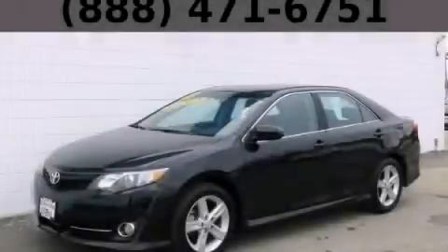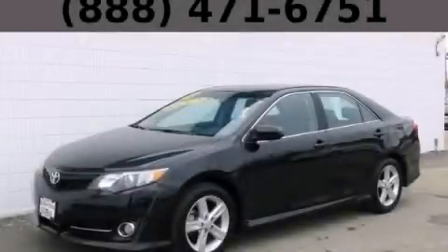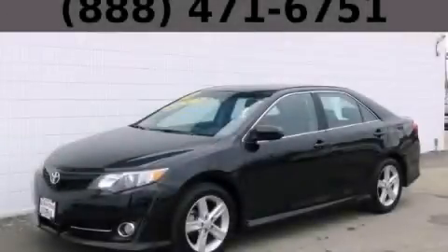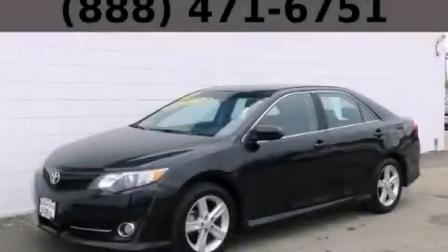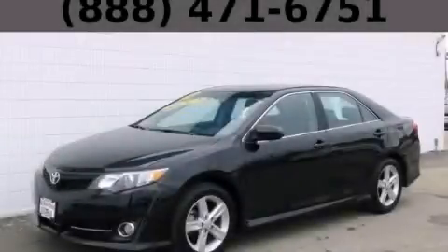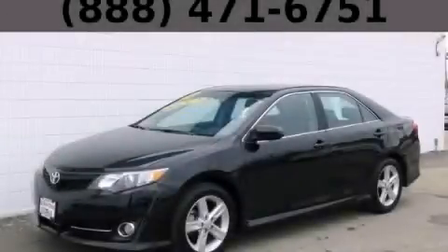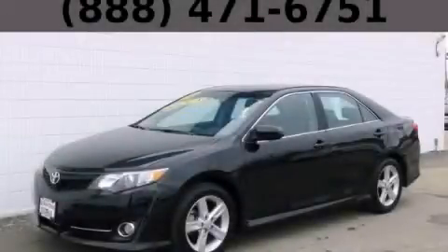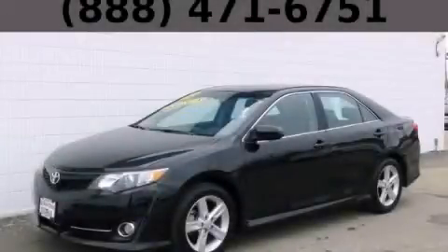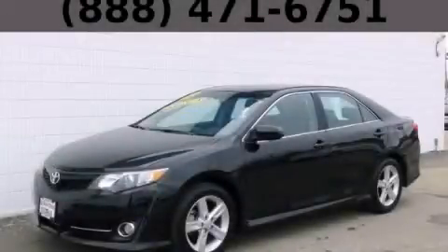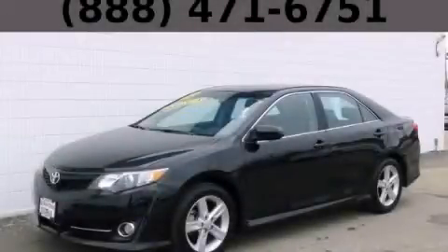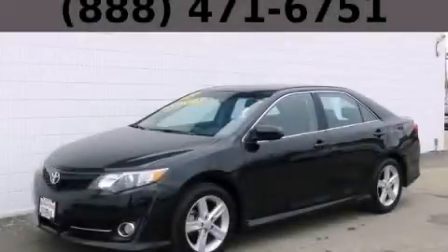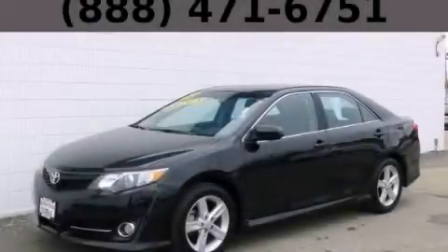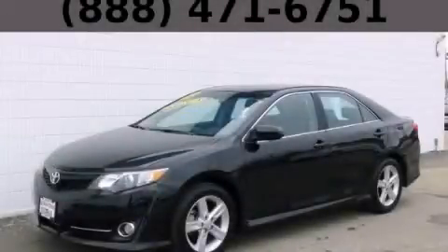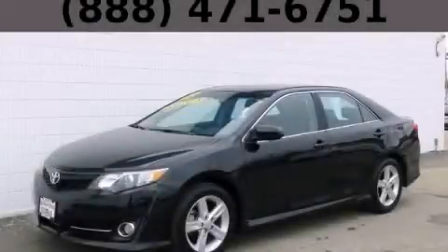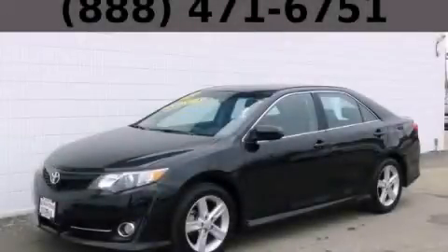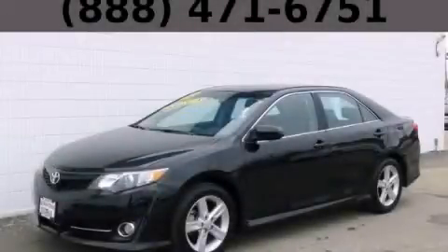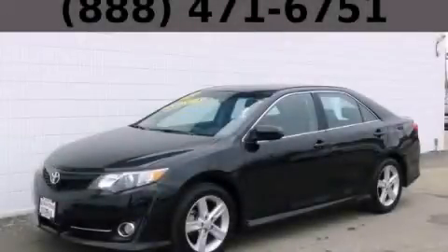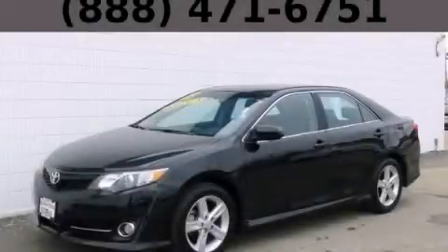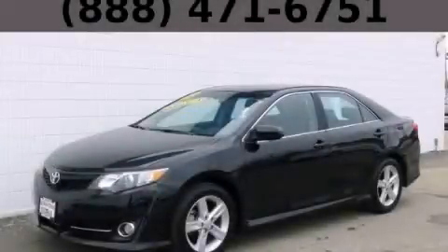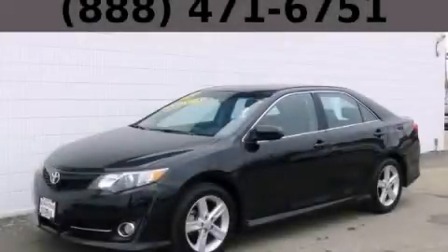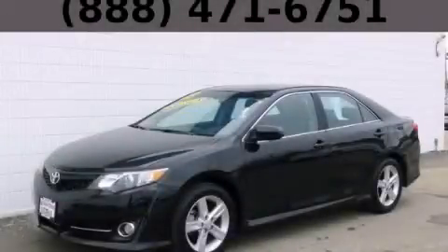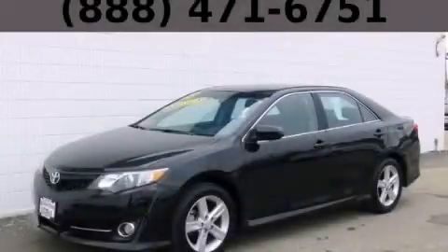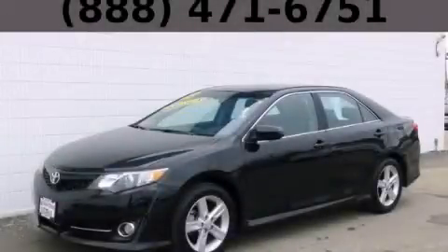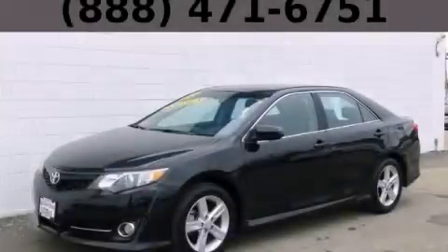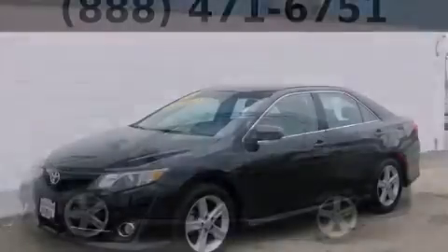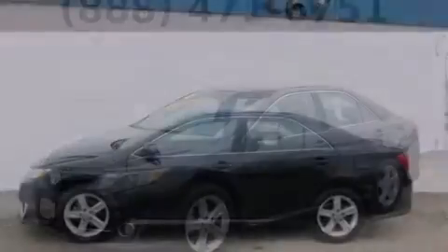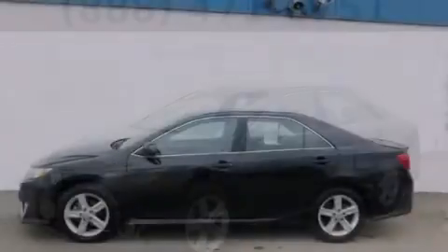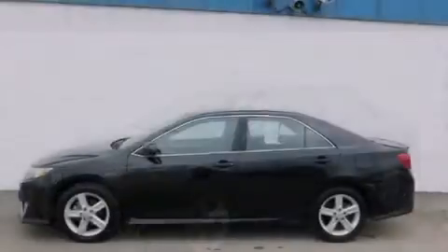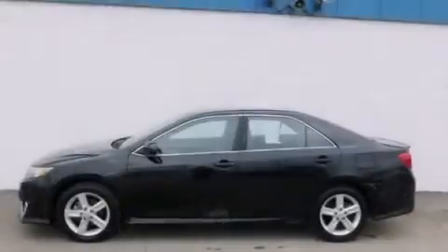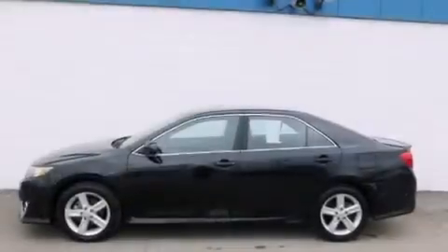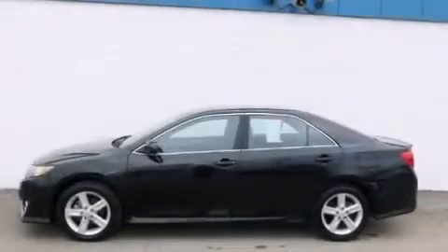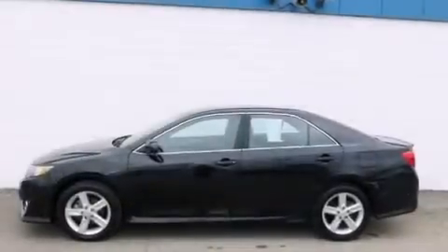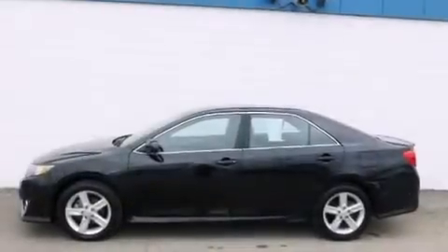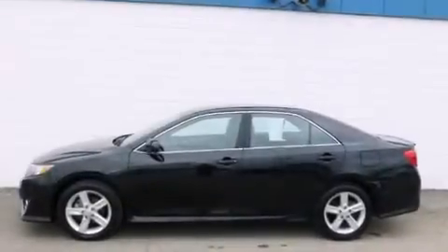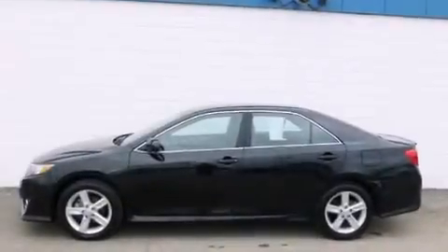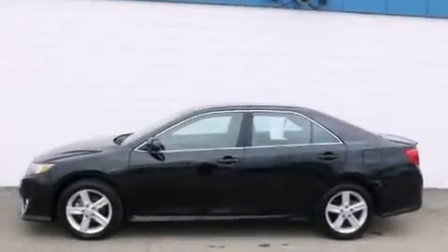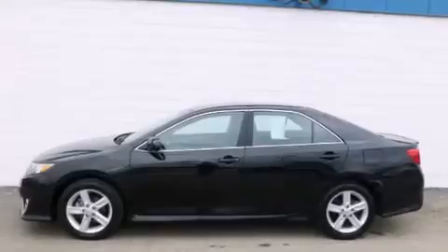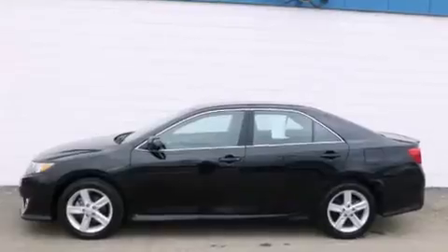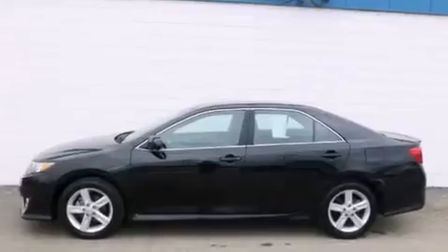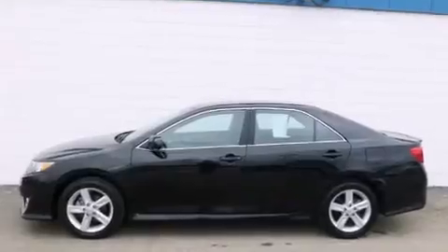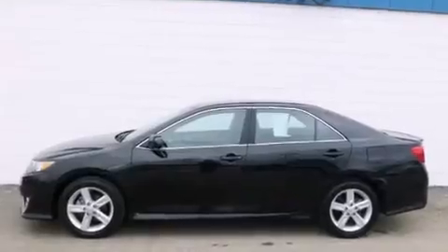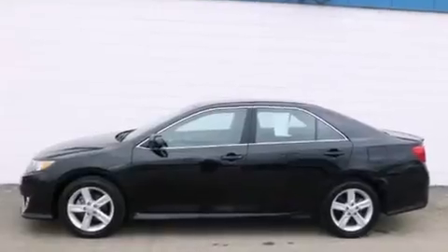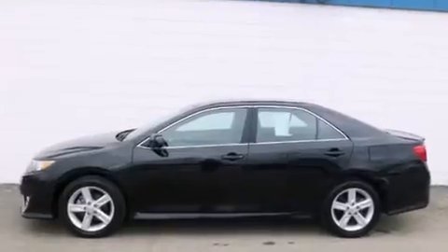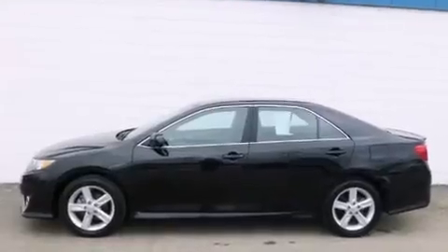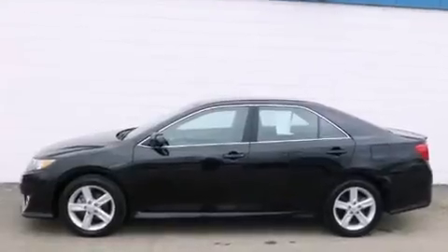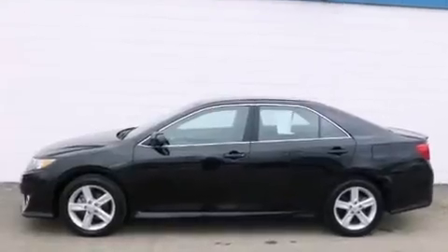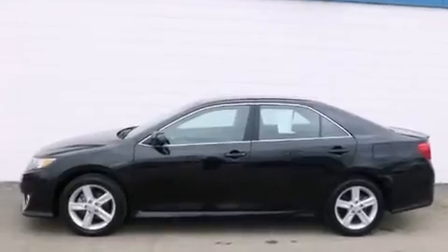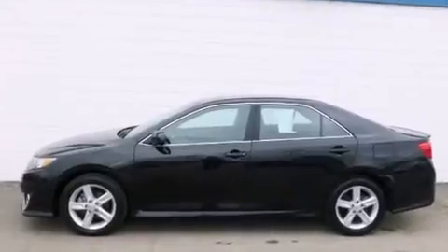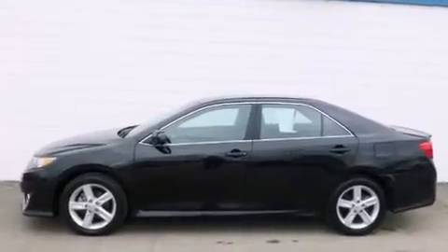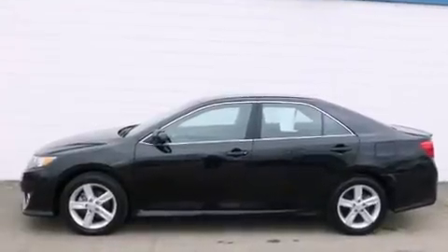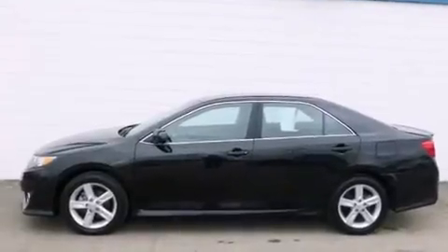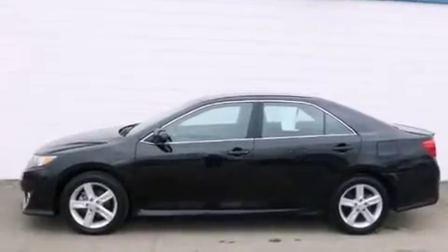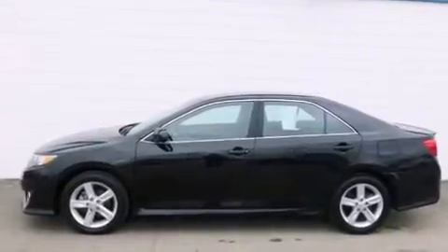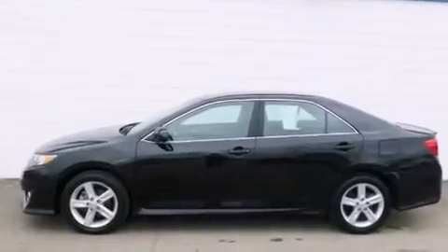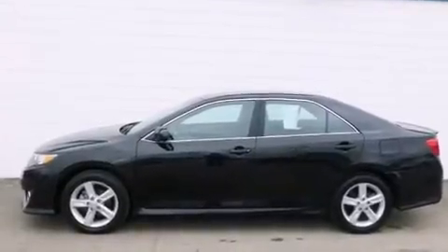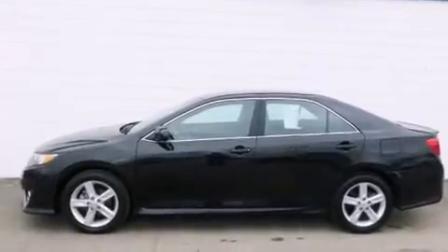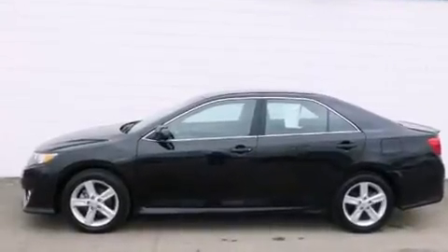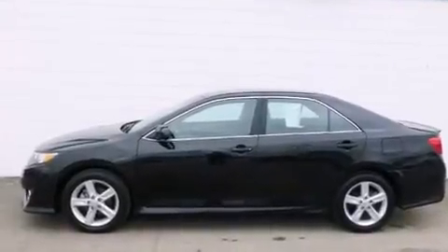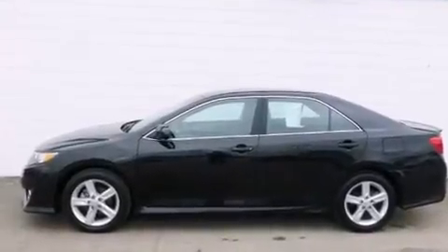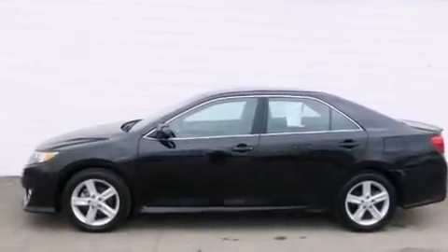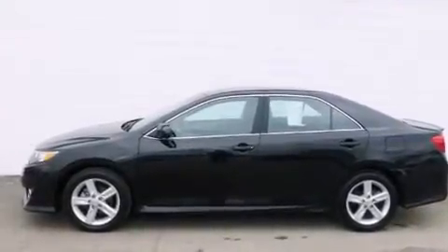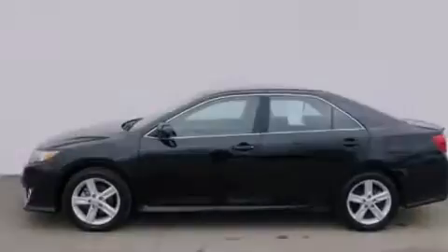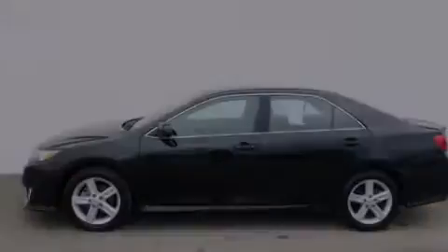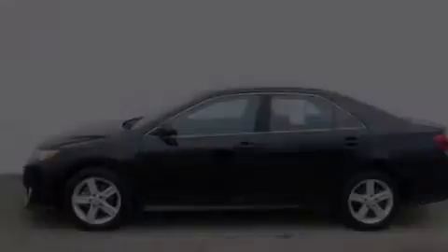This is a 2012 Toyota Camry. It features a 2.5-liter four-cylinder engine and an automatic transmission.